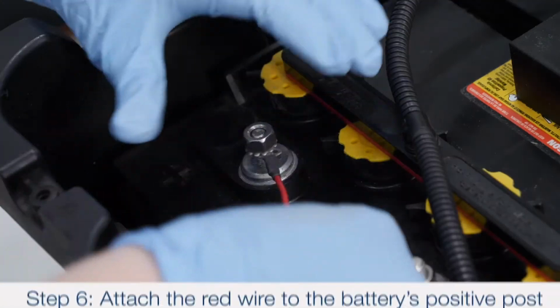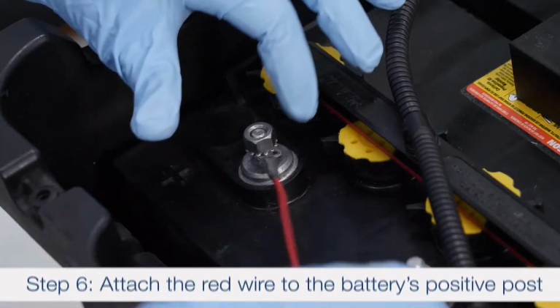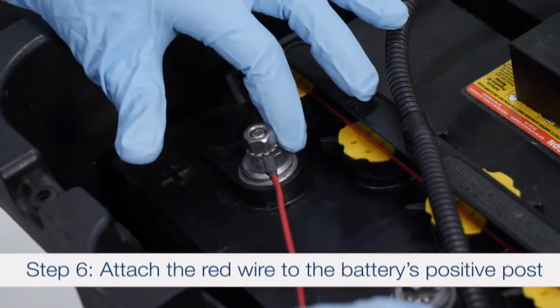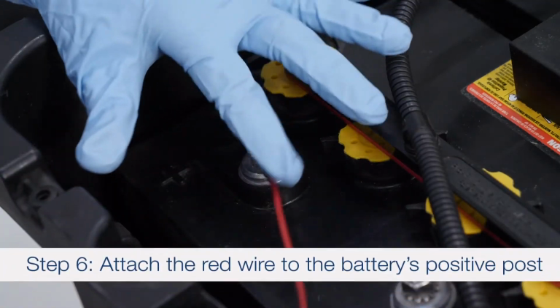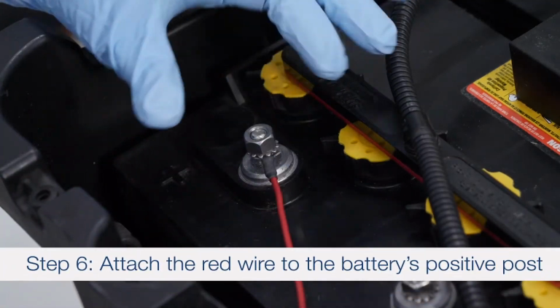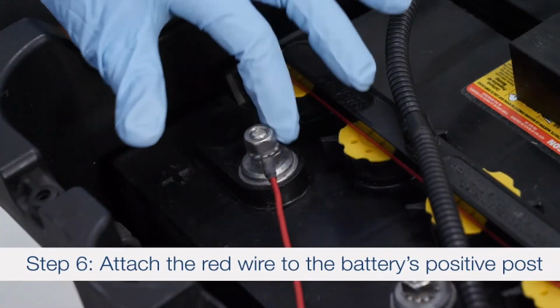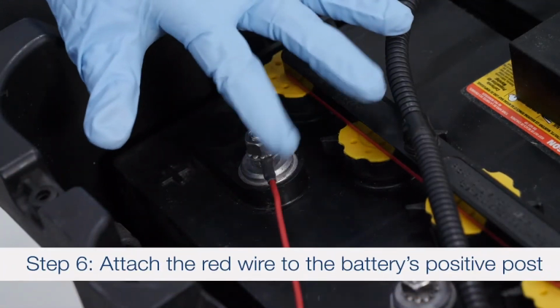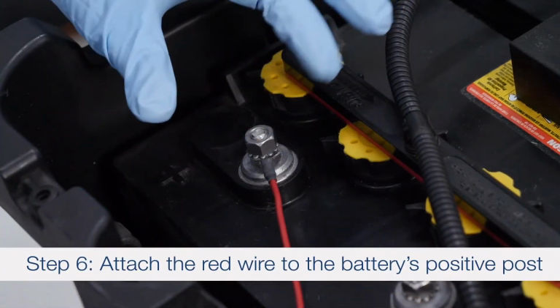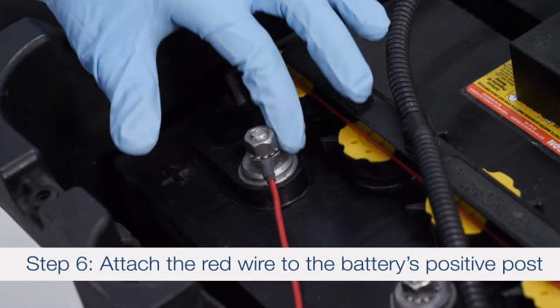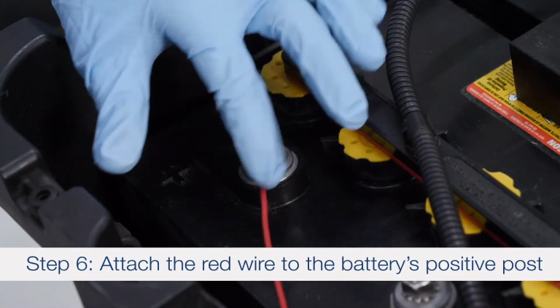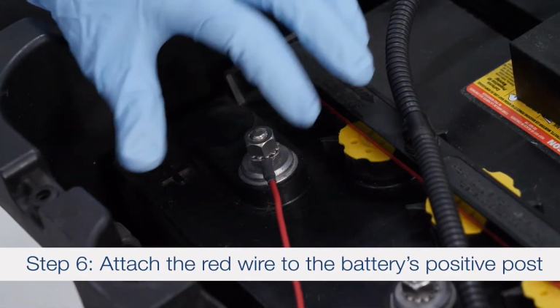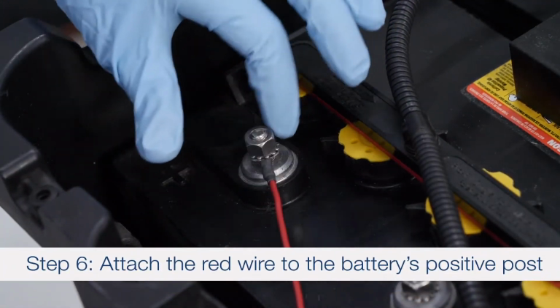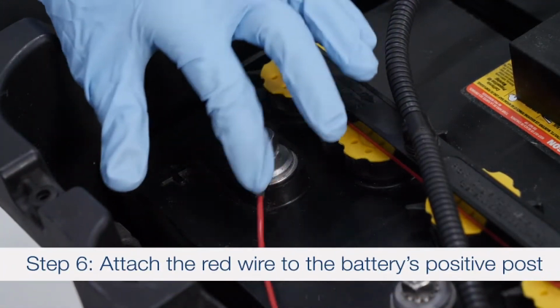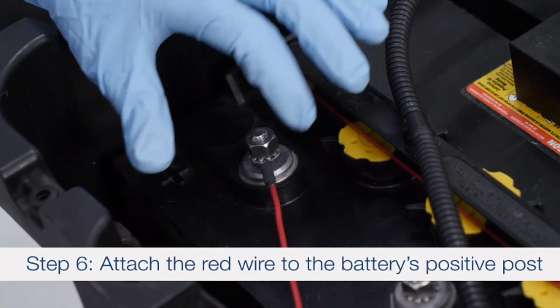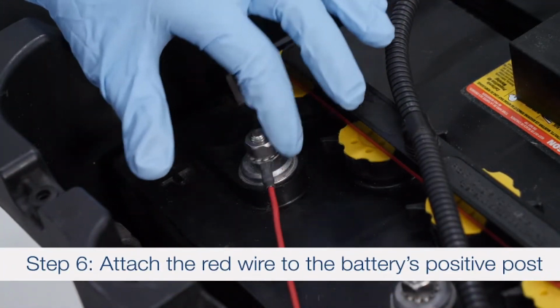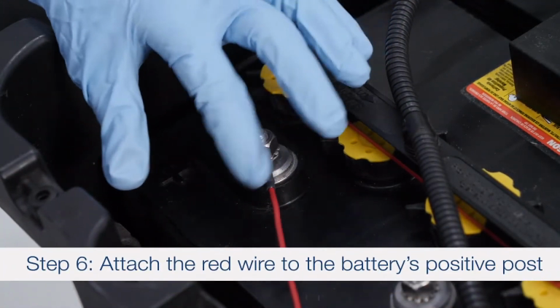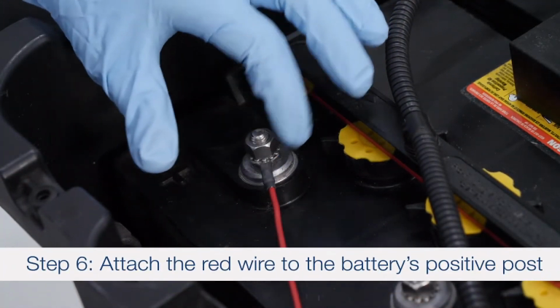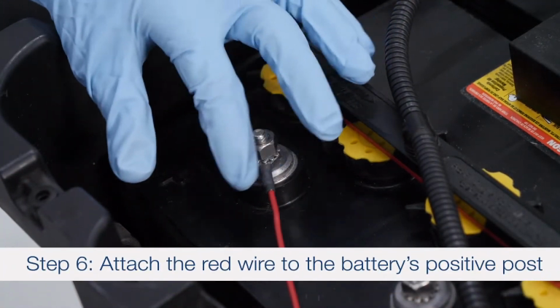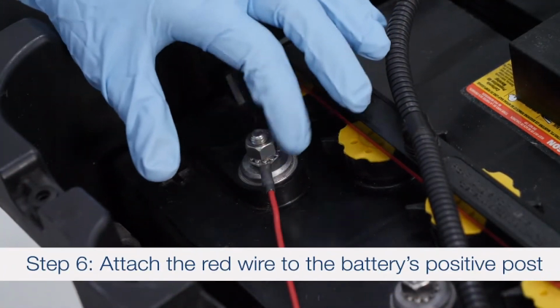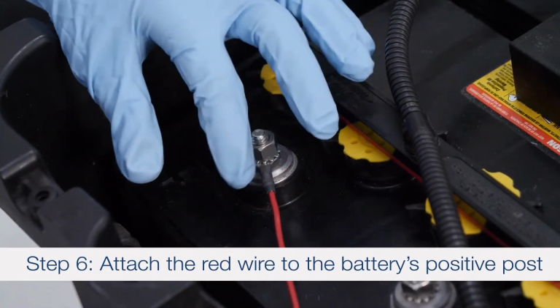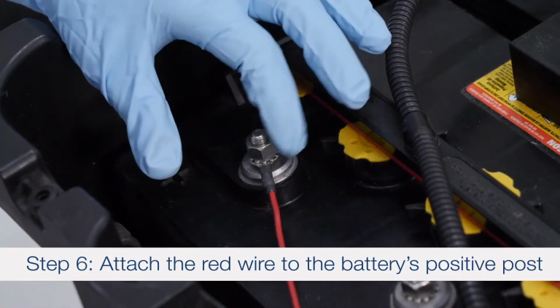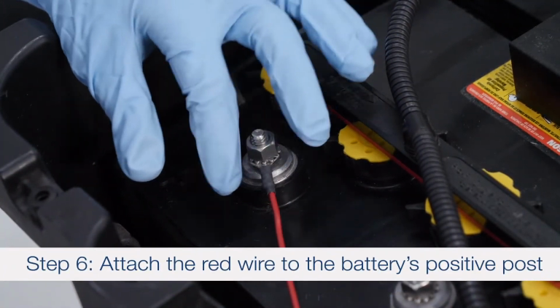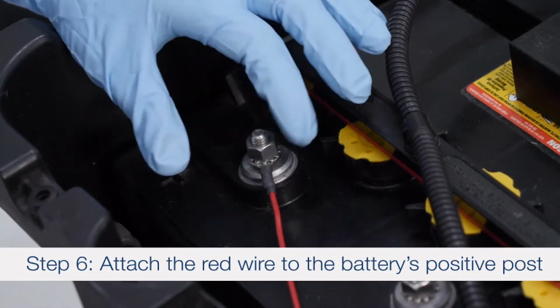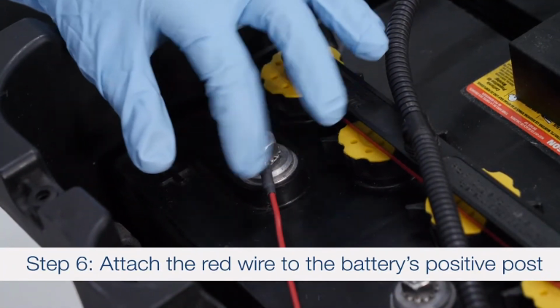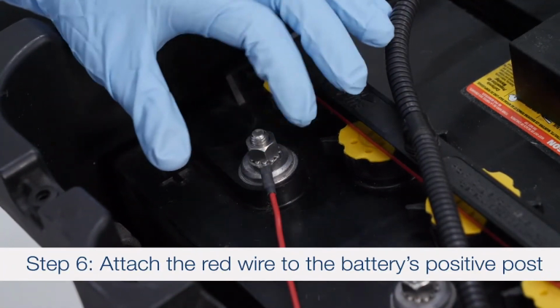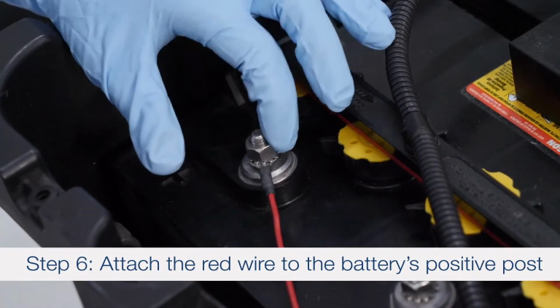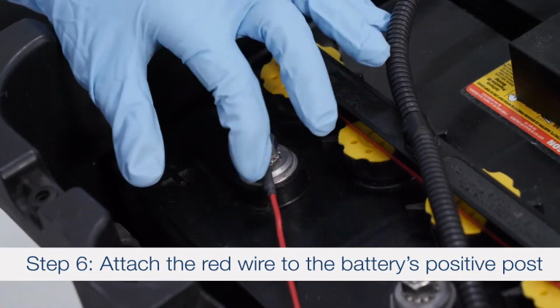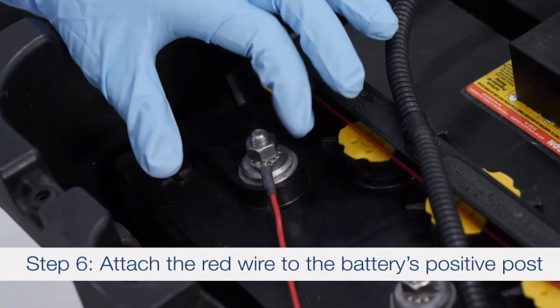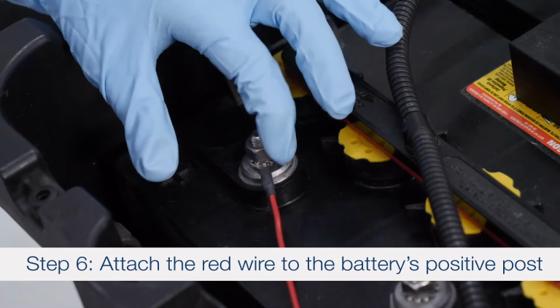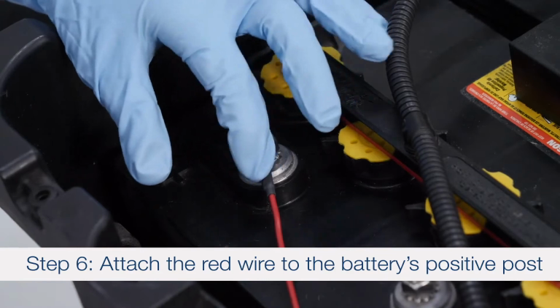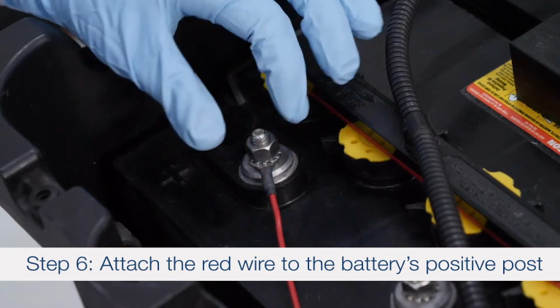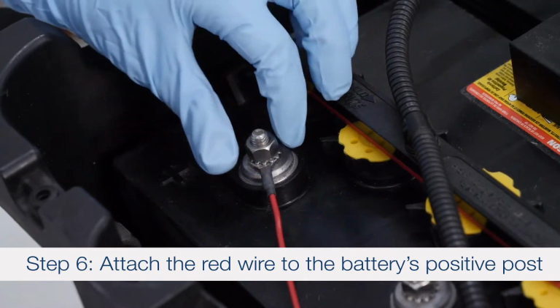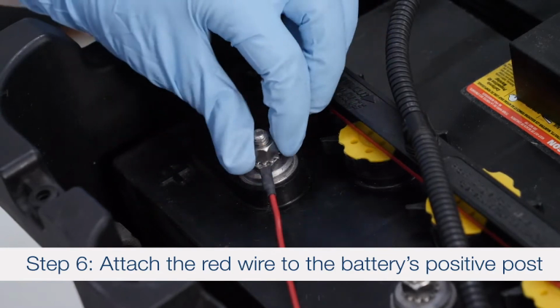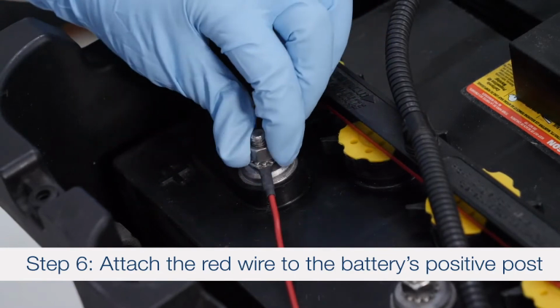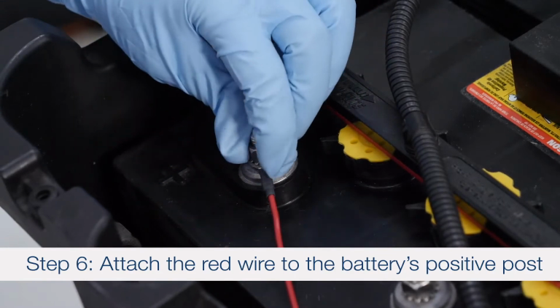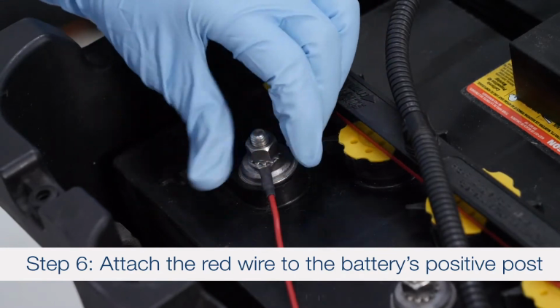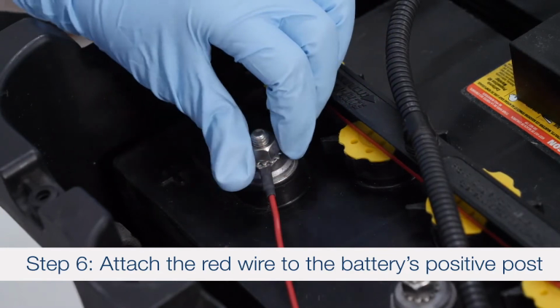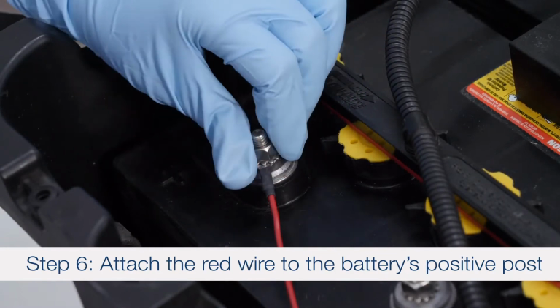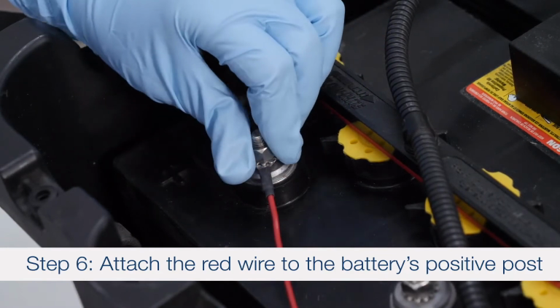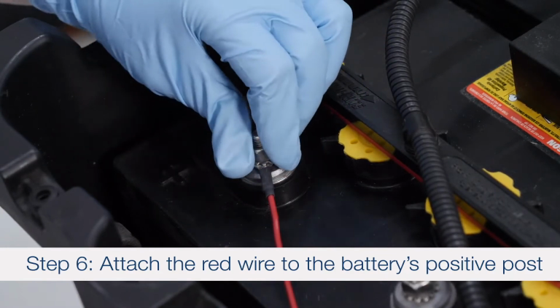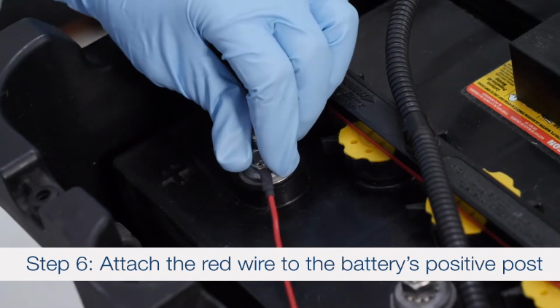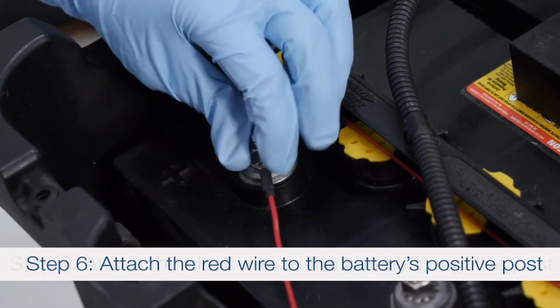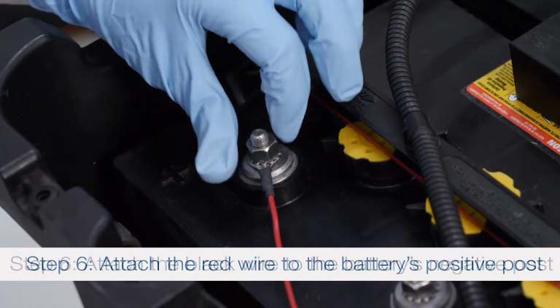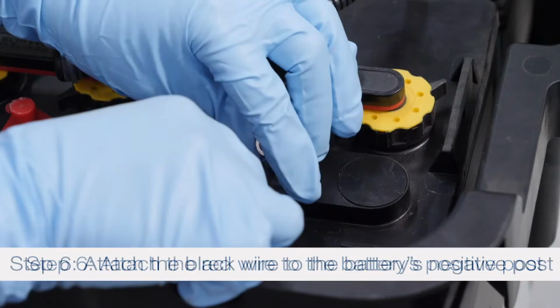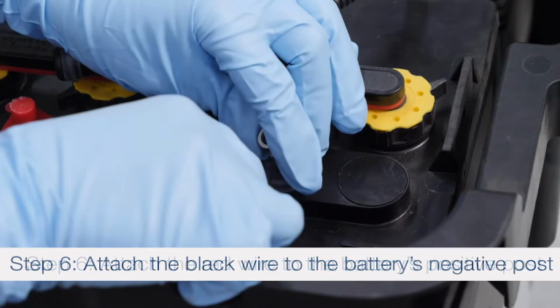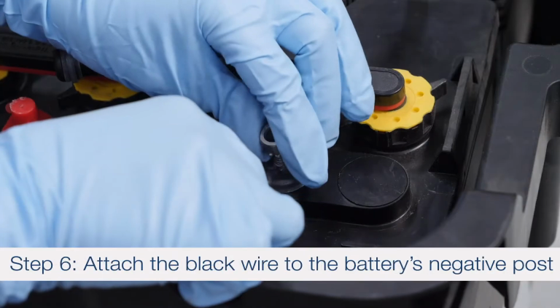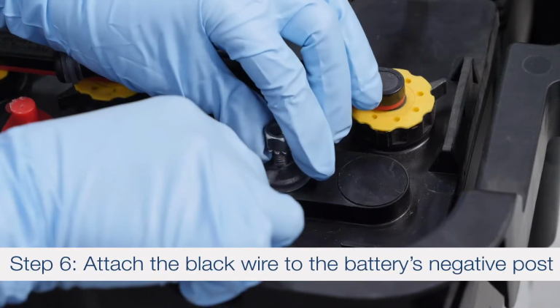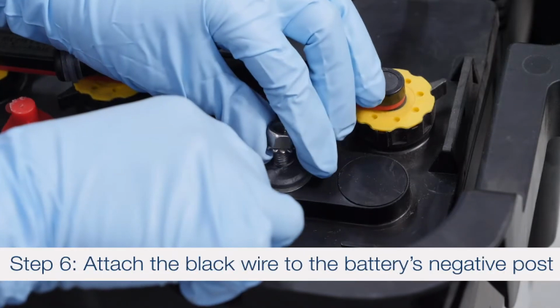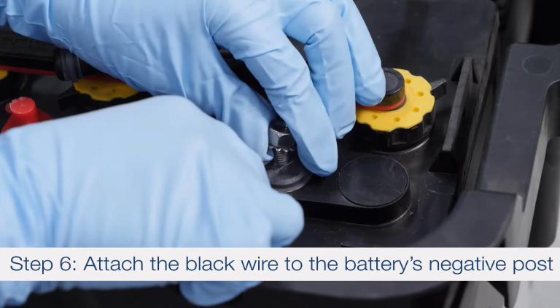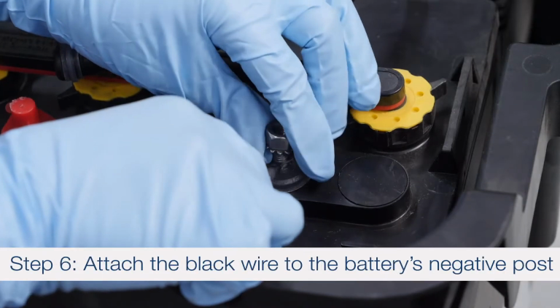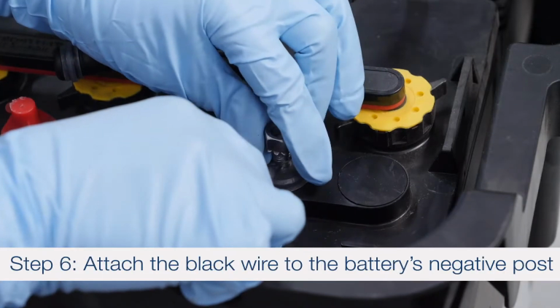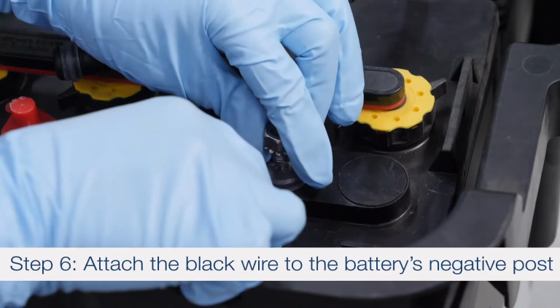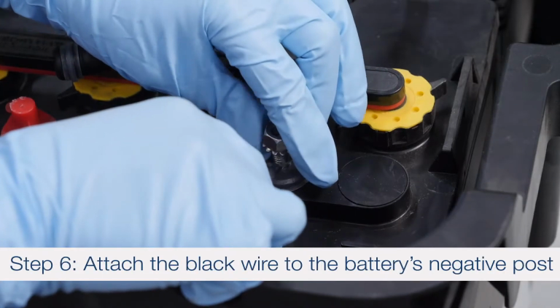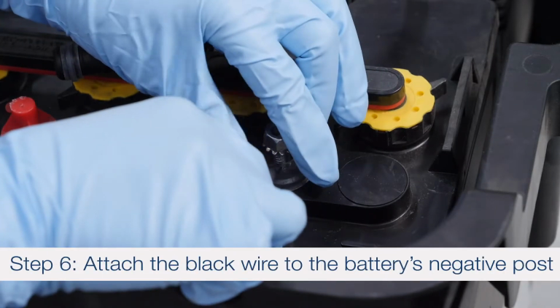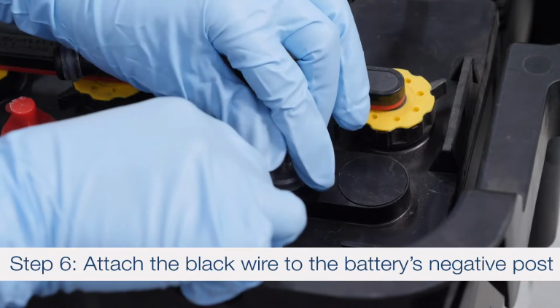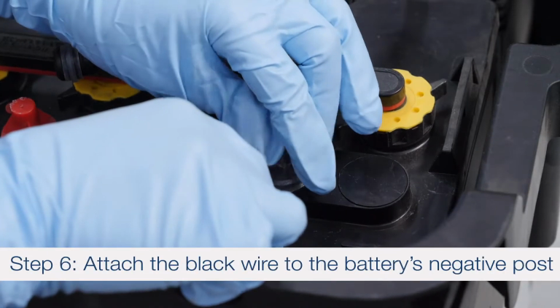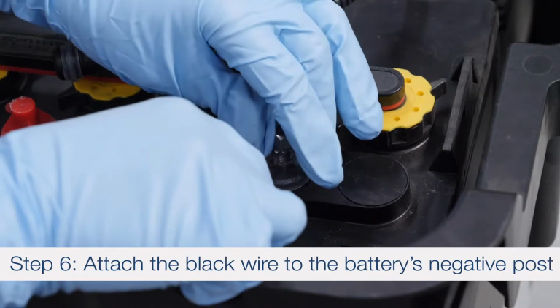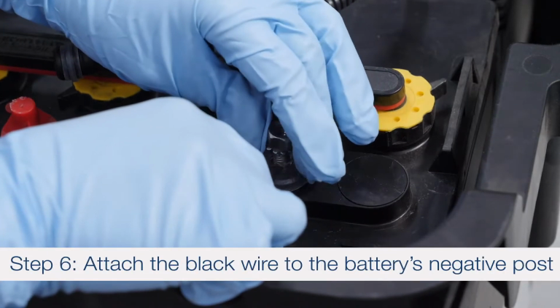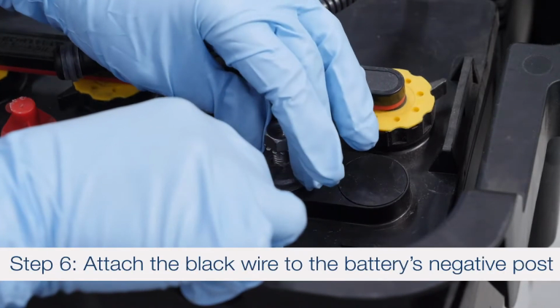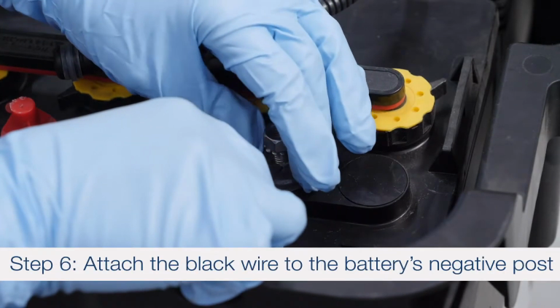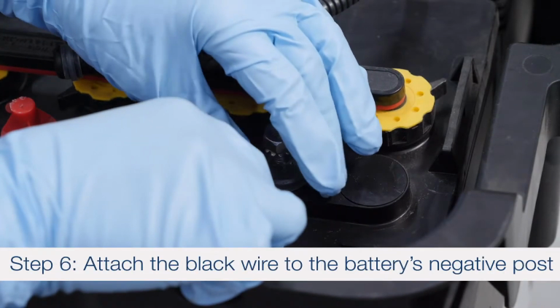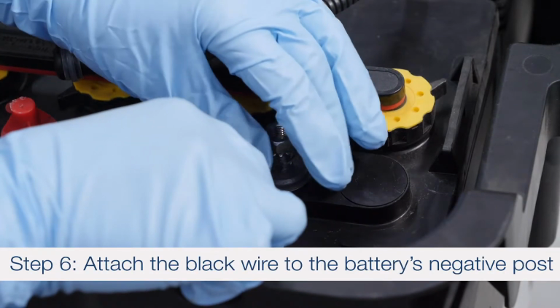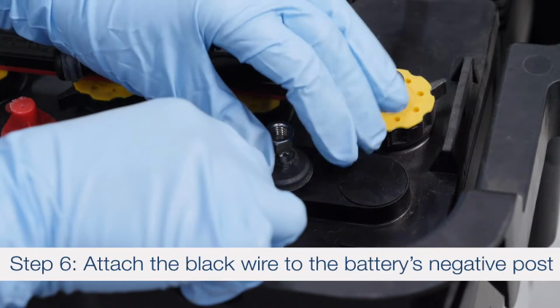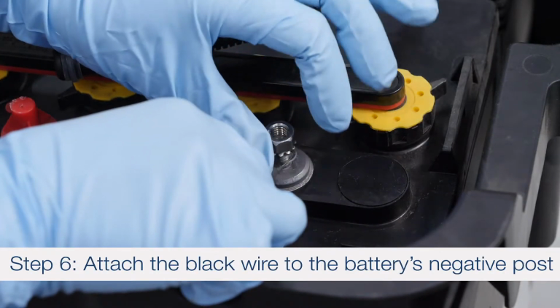Step 6: Attach the red wire to the positive posts of the battery and the black wire to the negative posts of the battery.